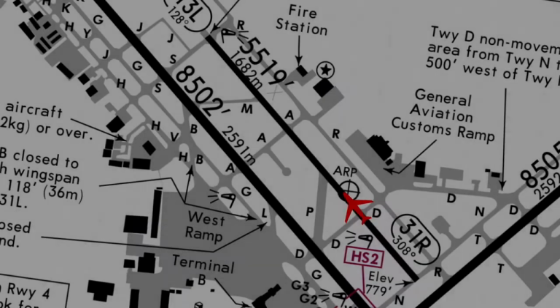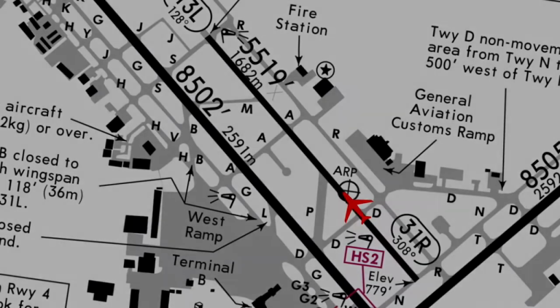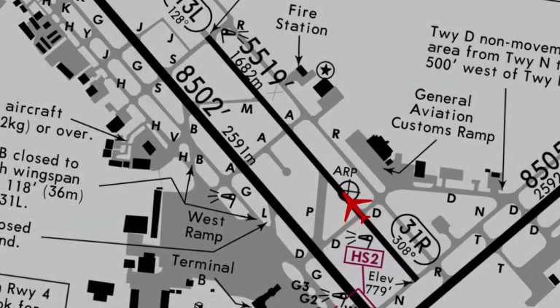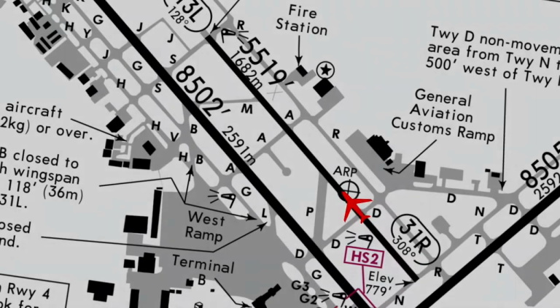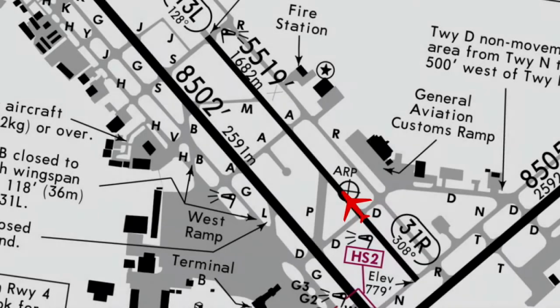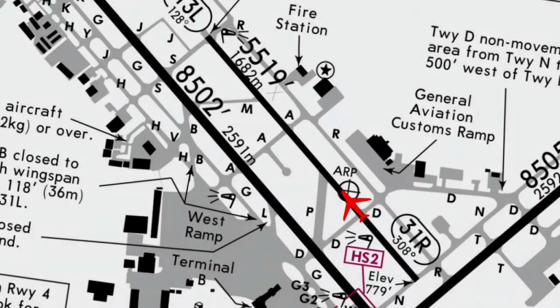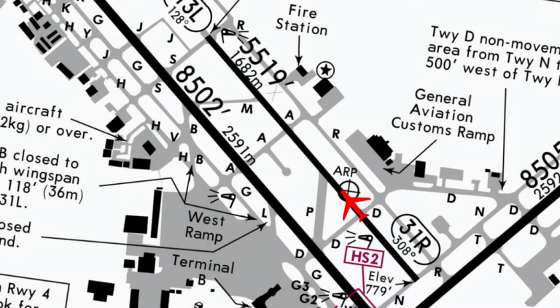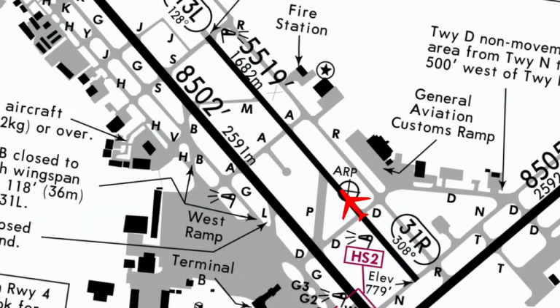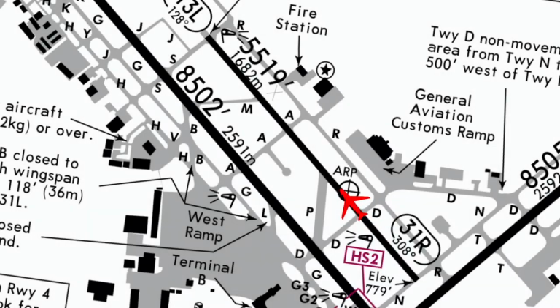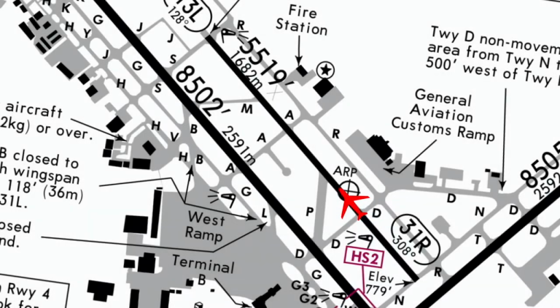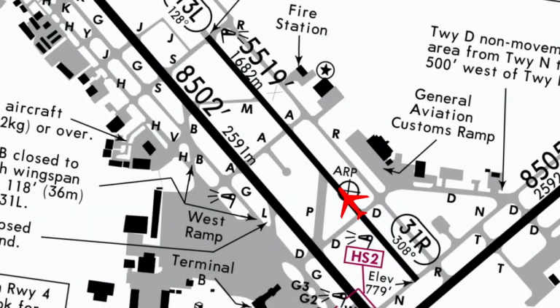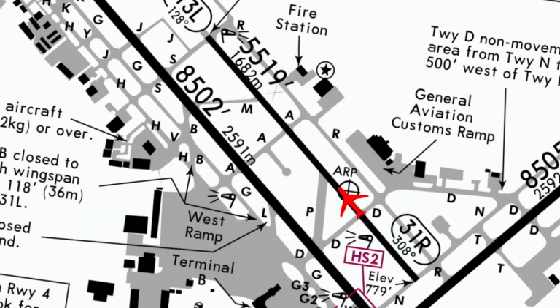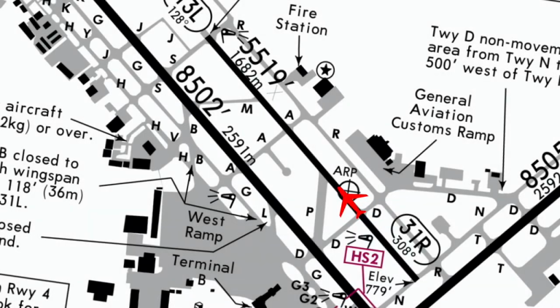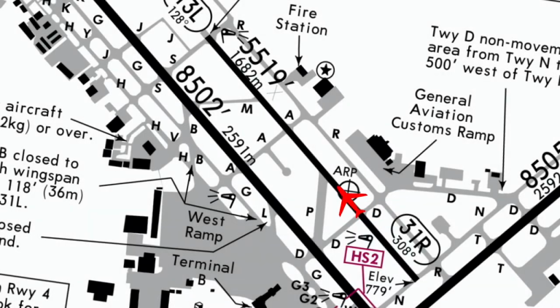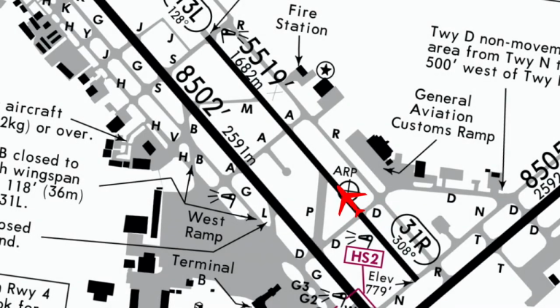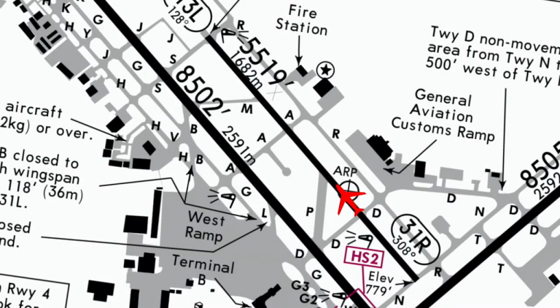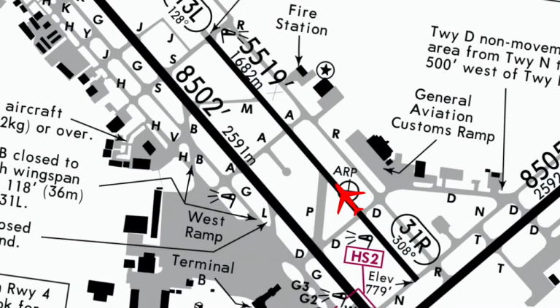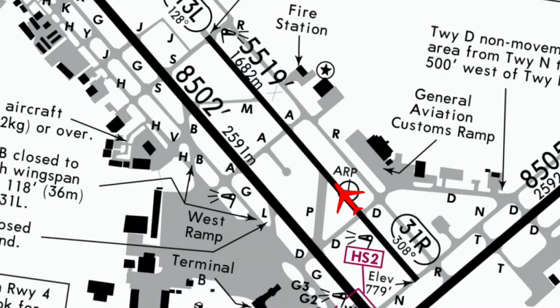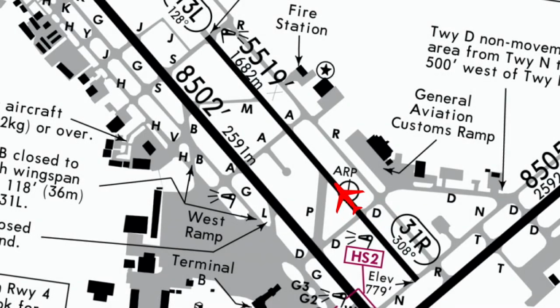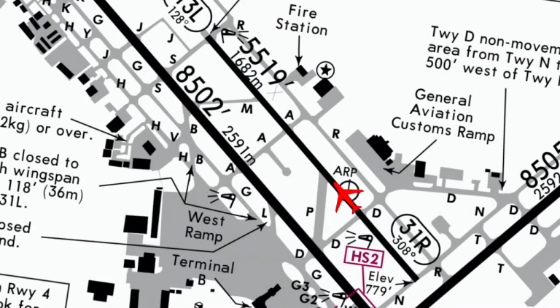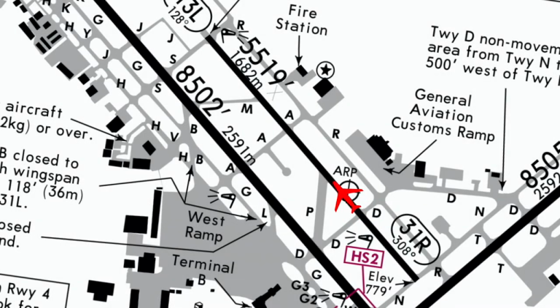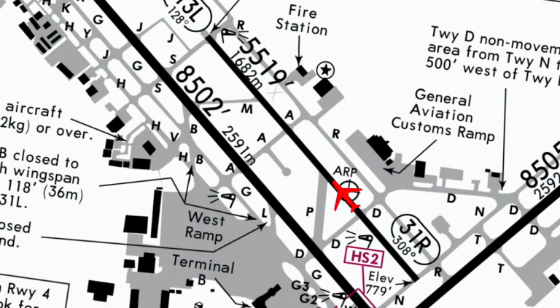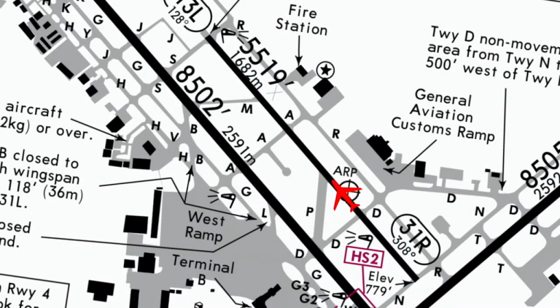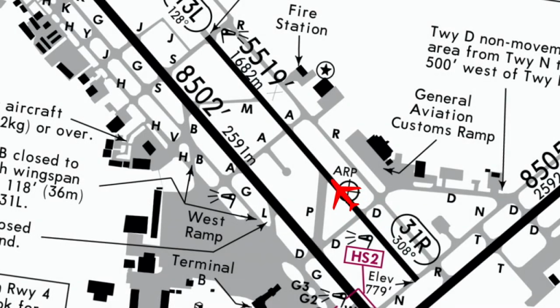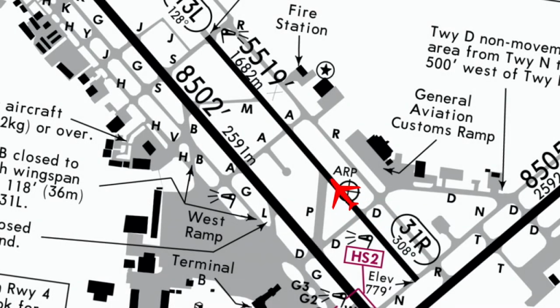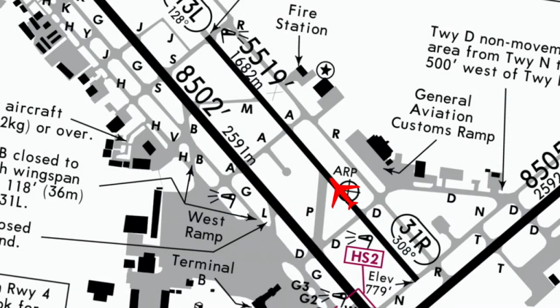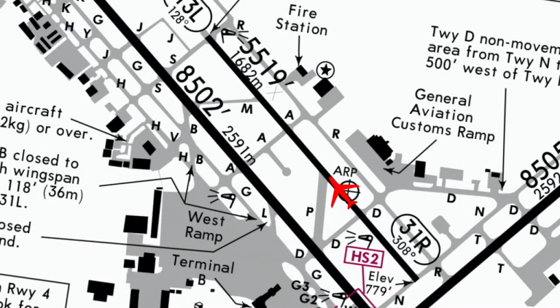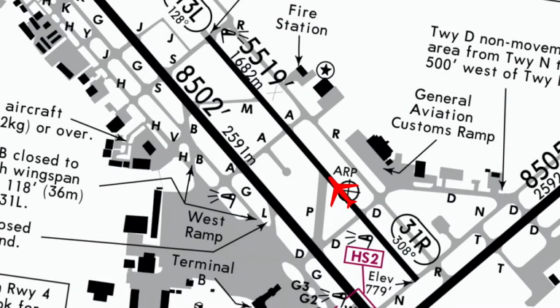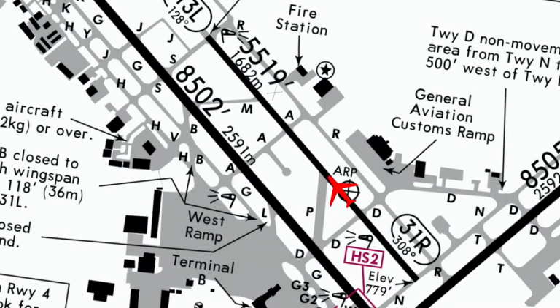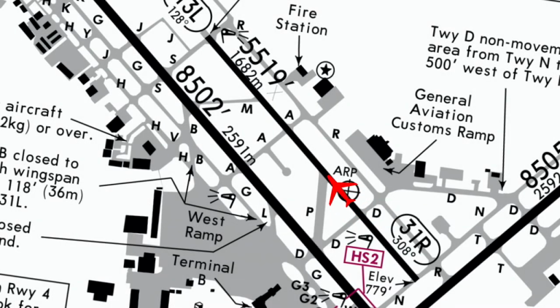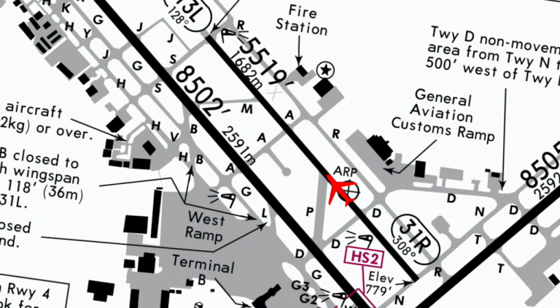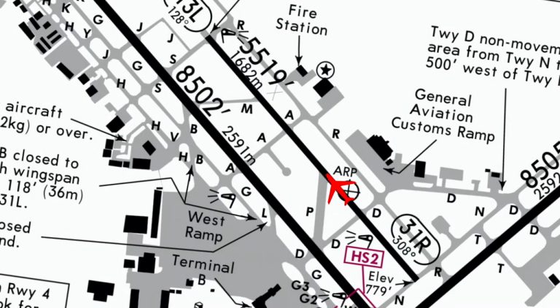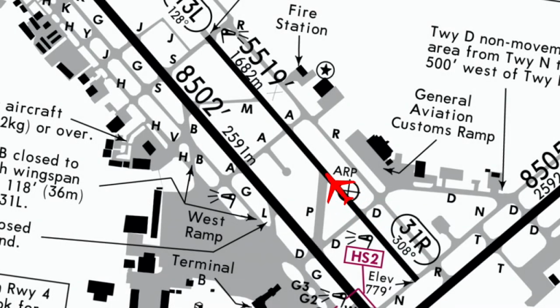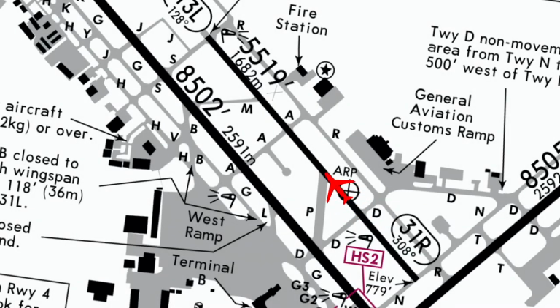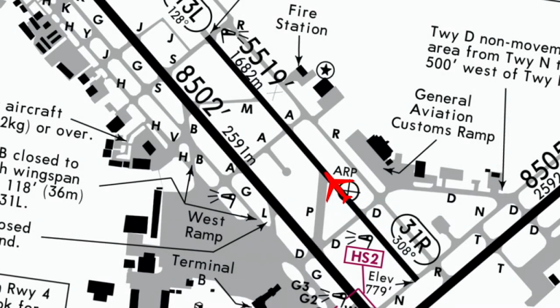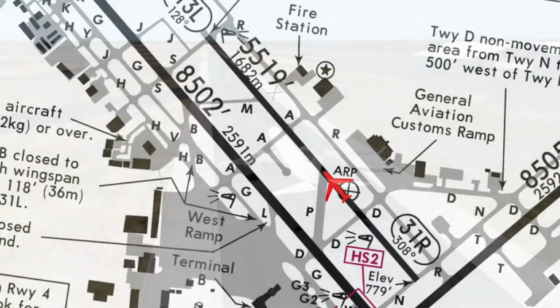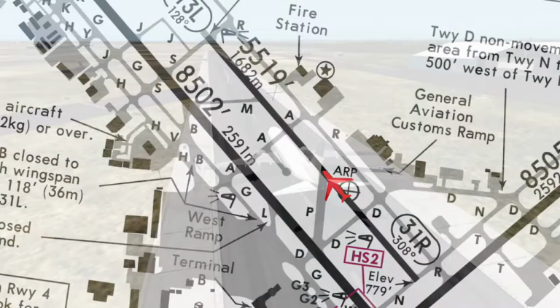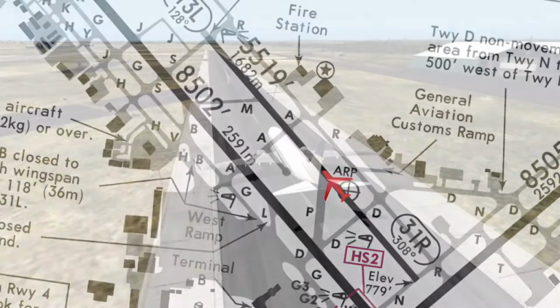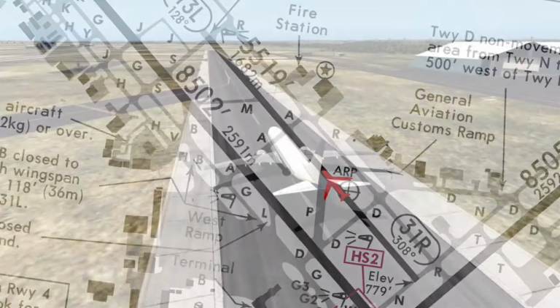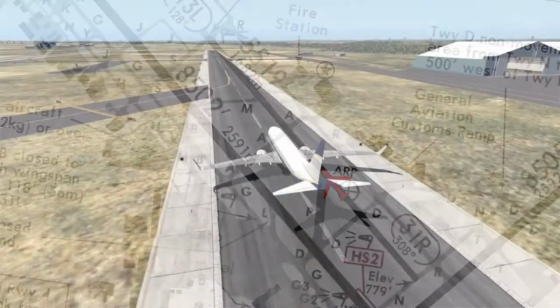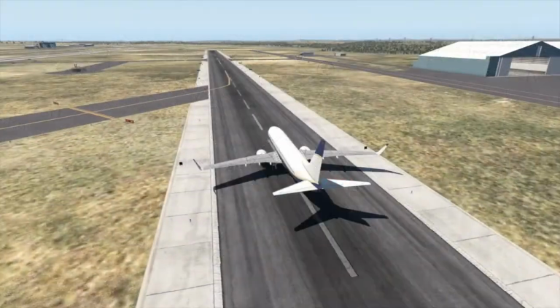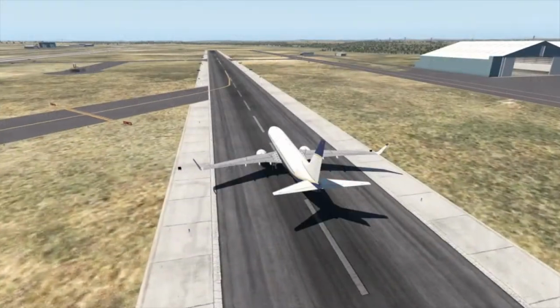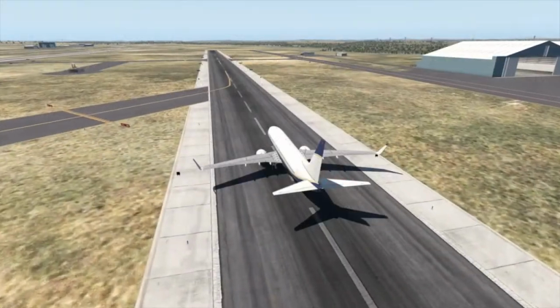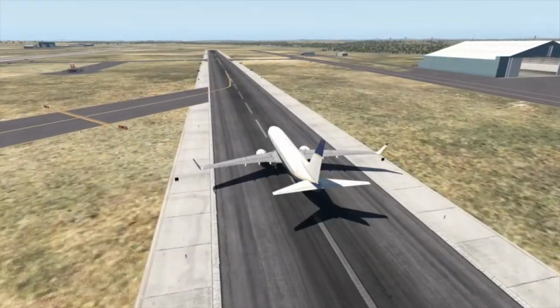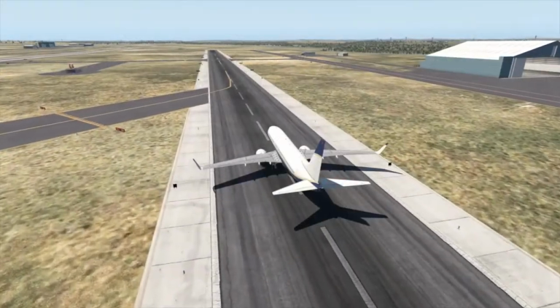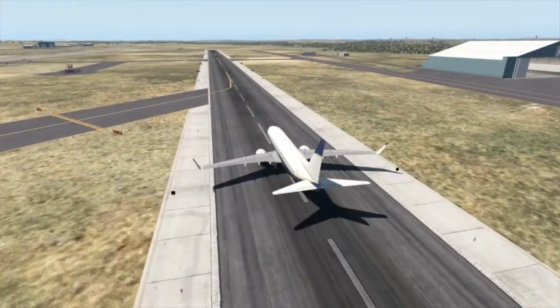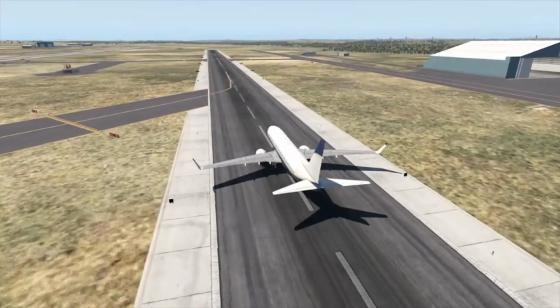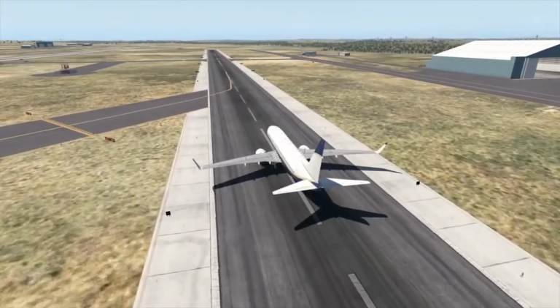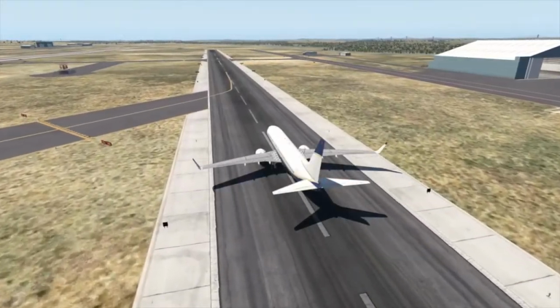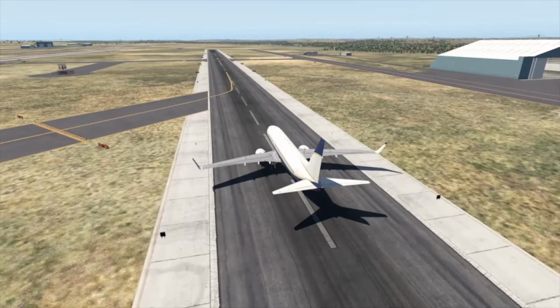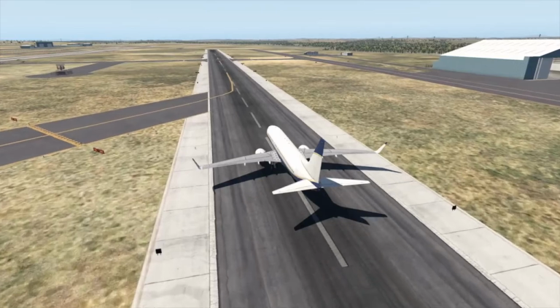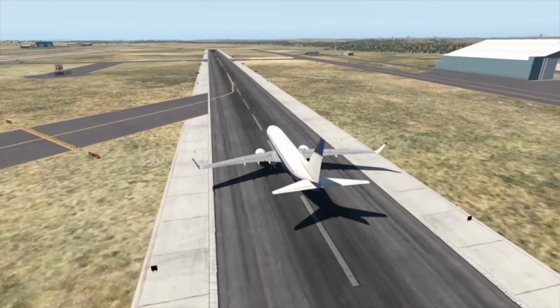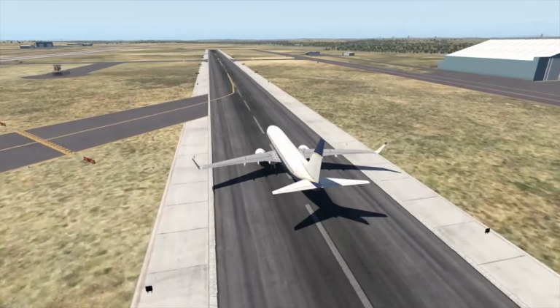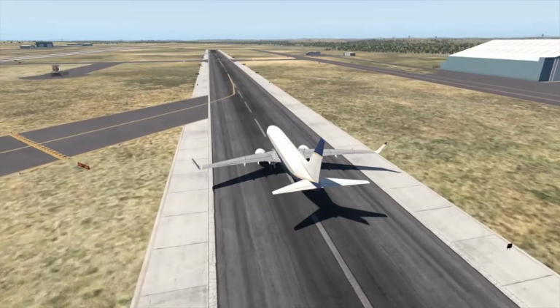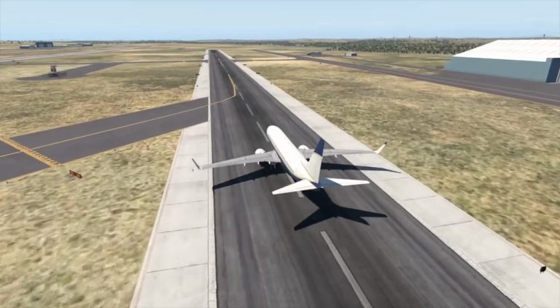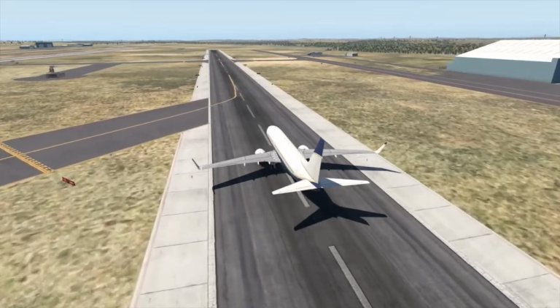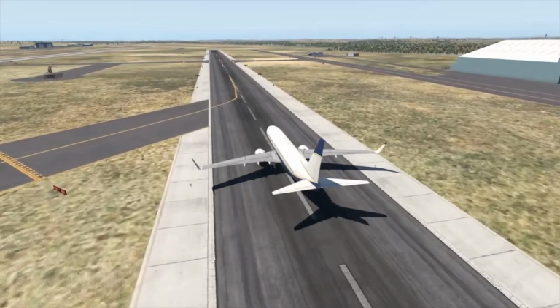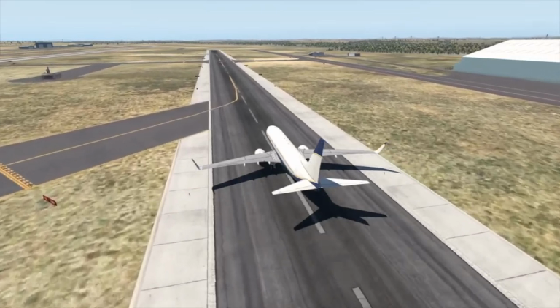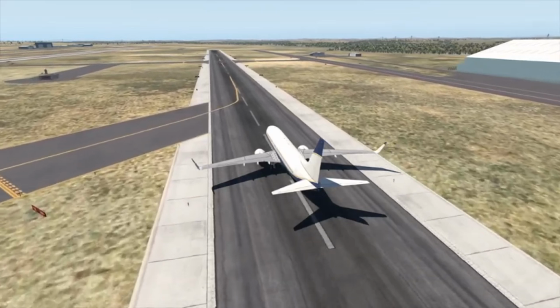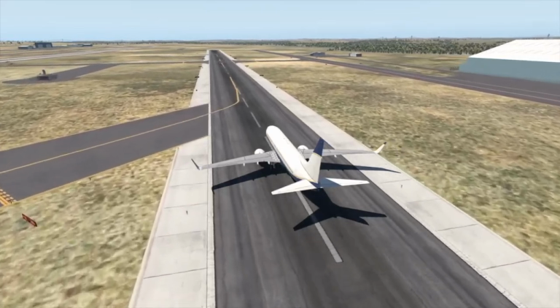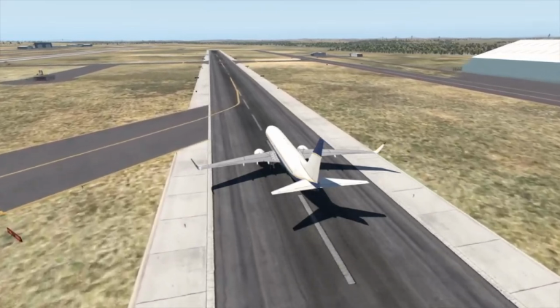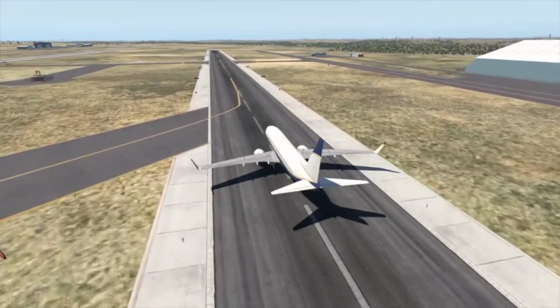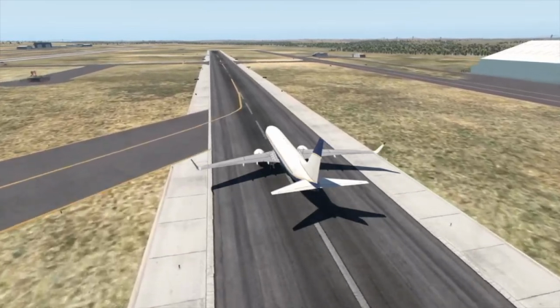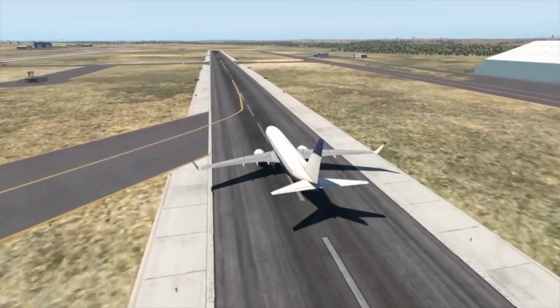The short runway caution is used when attempting to take off from a runway that may not be long enough for a normal takeoff.